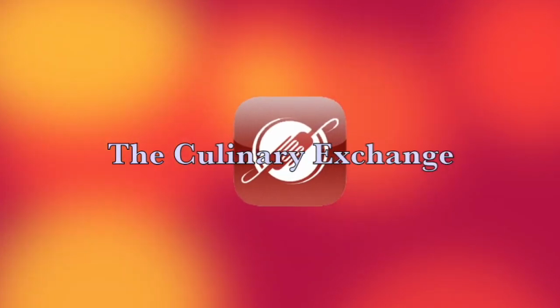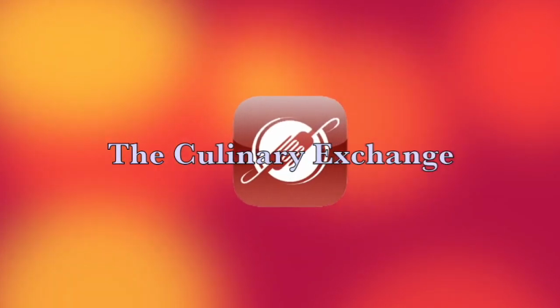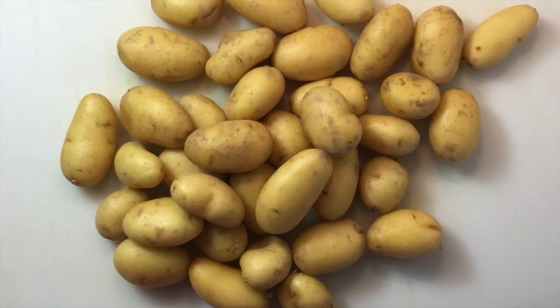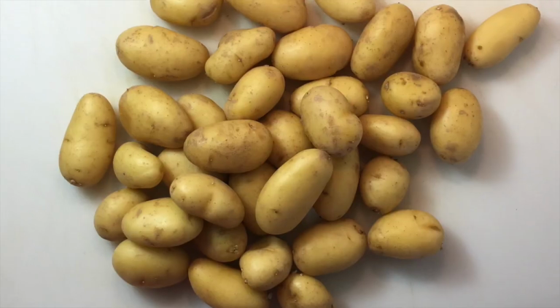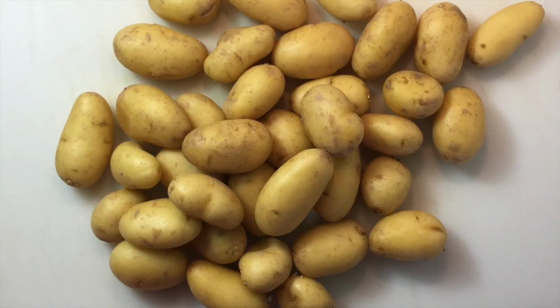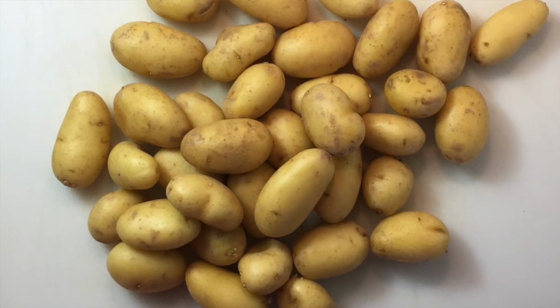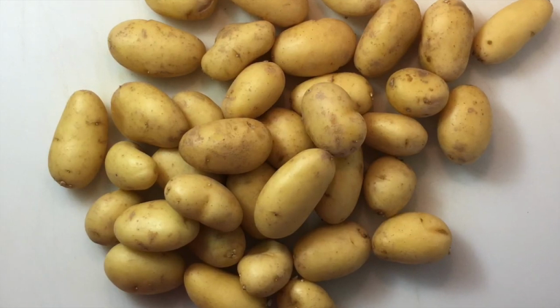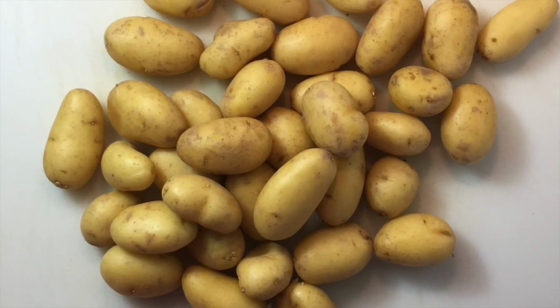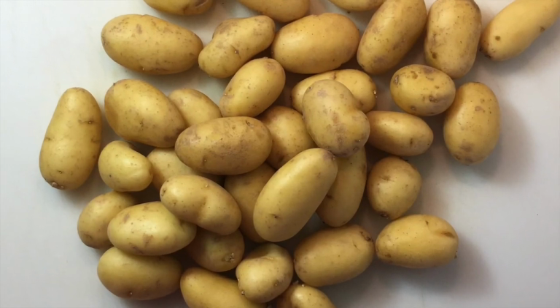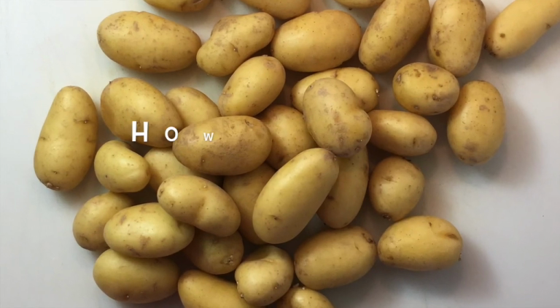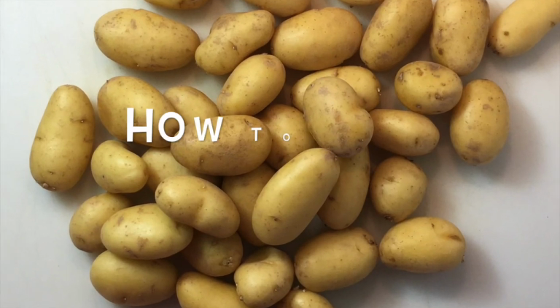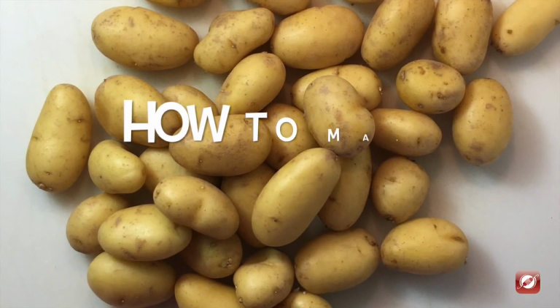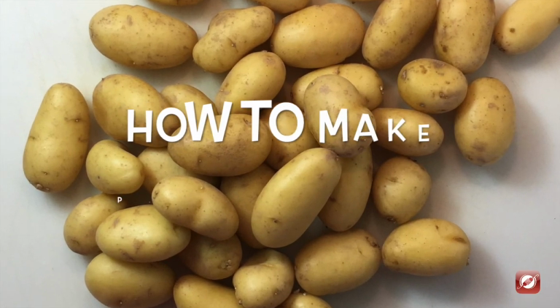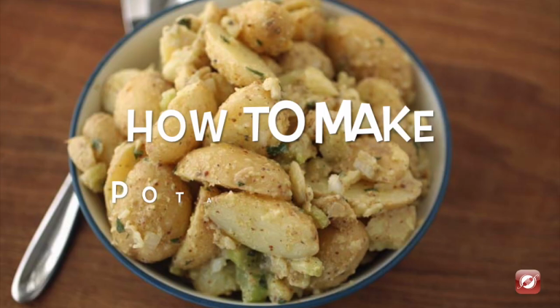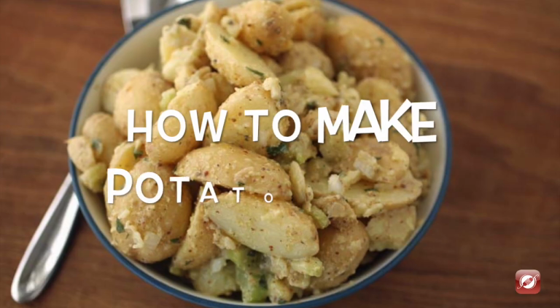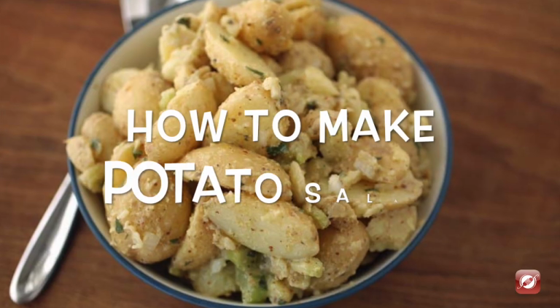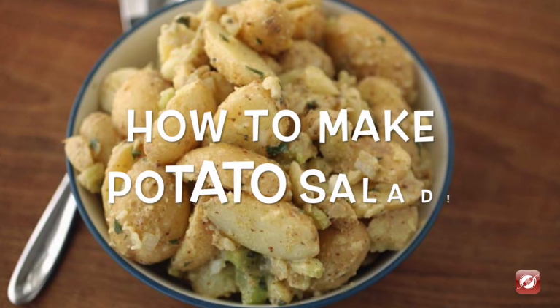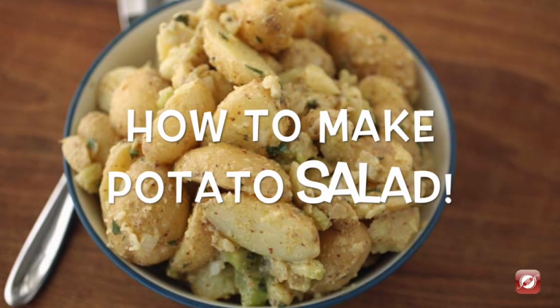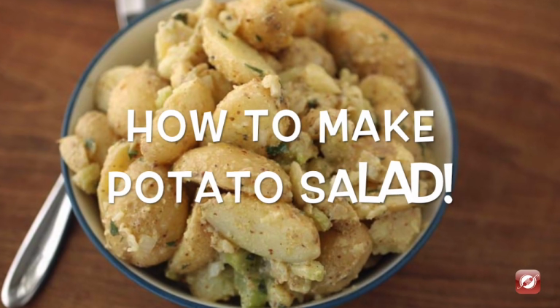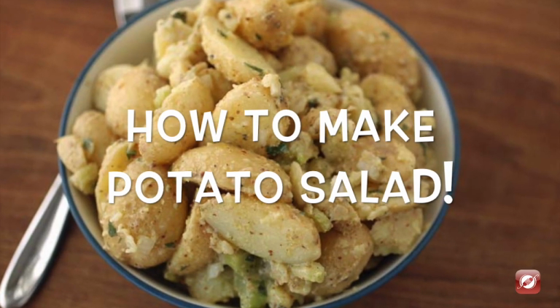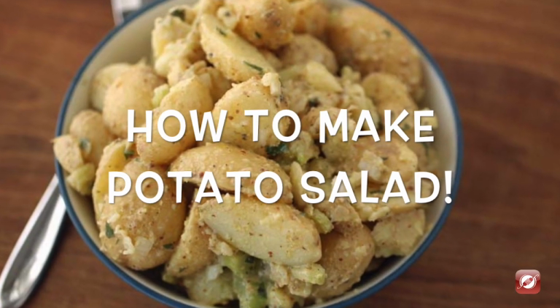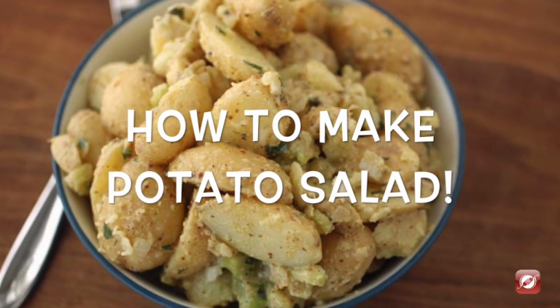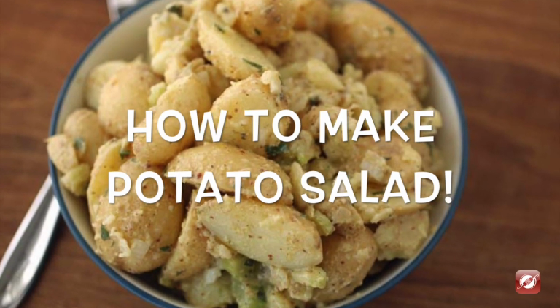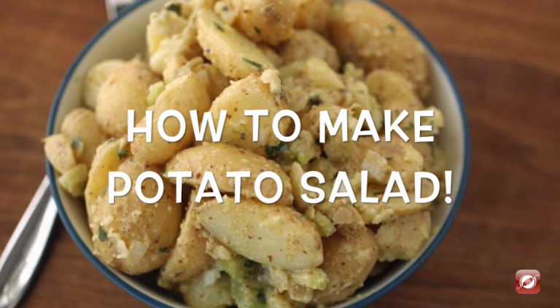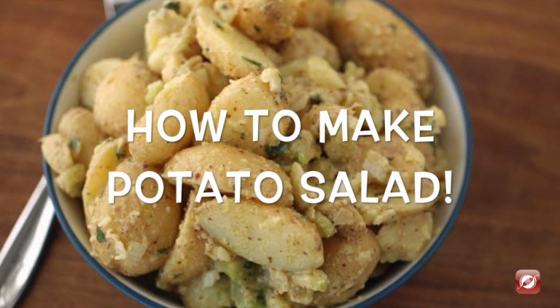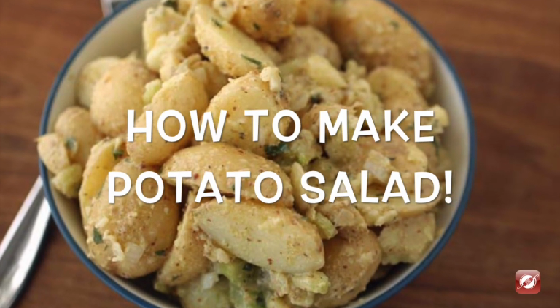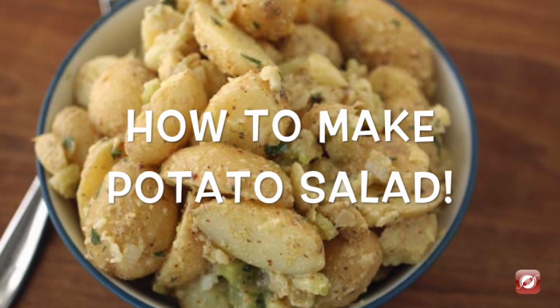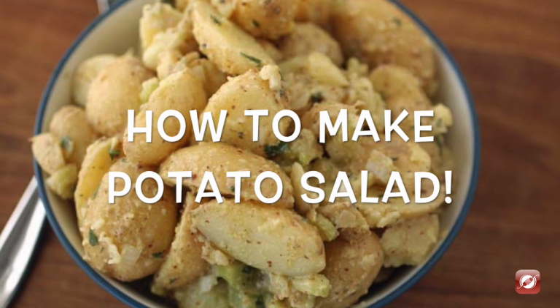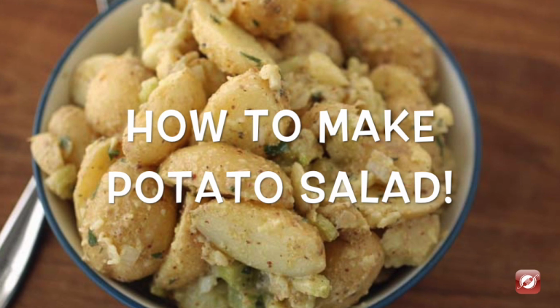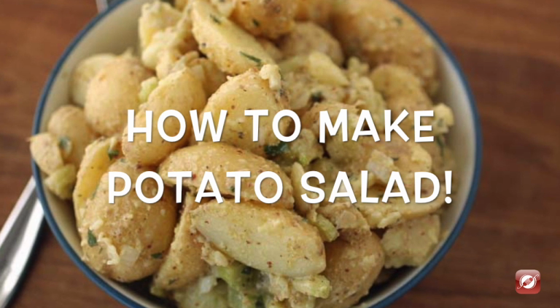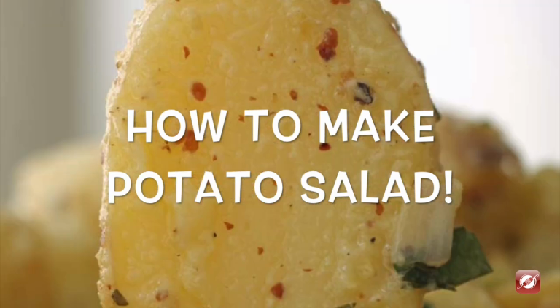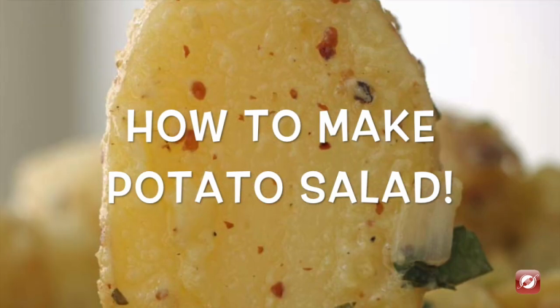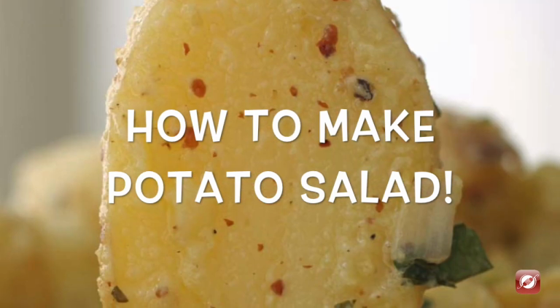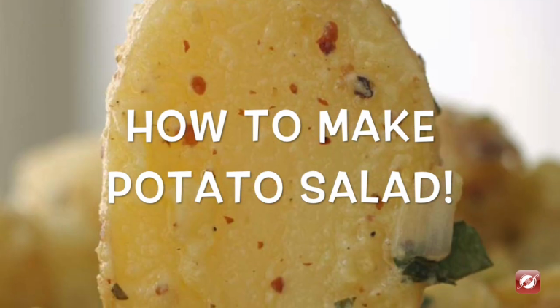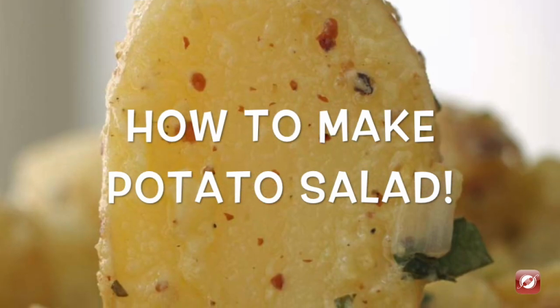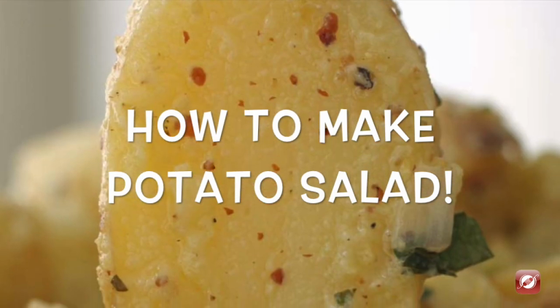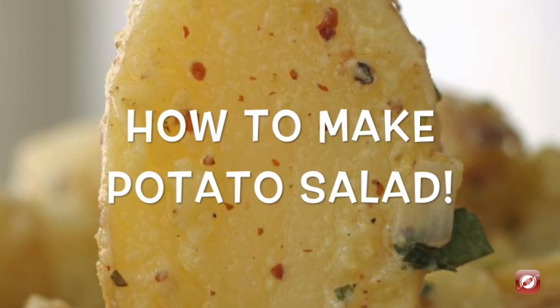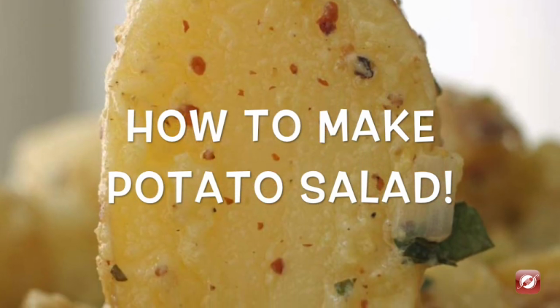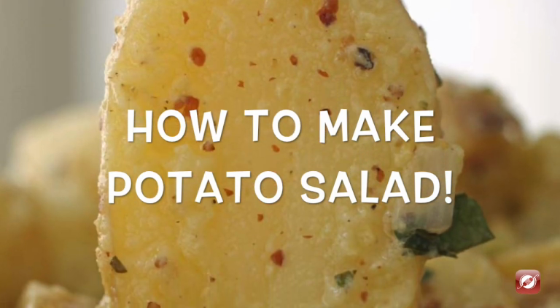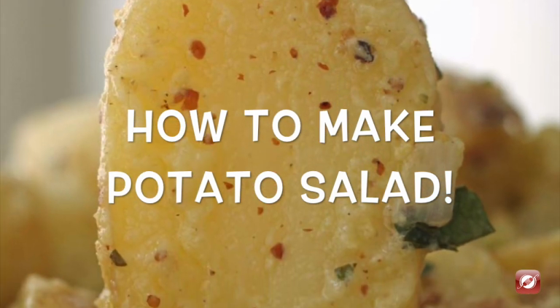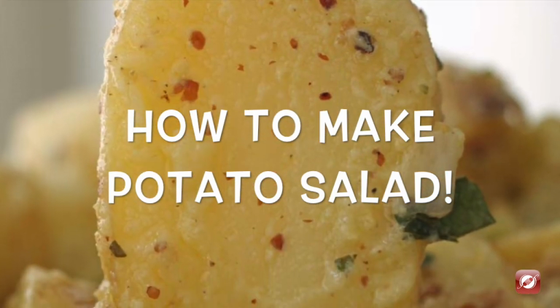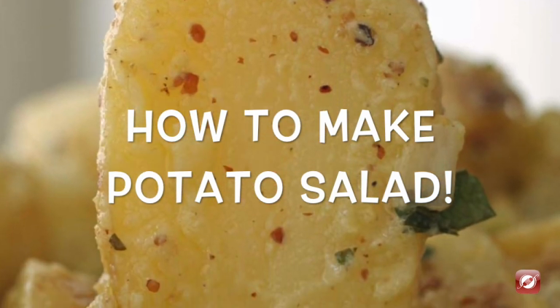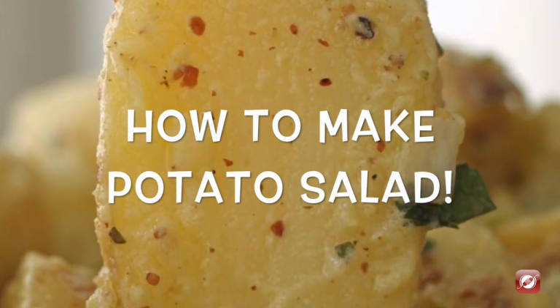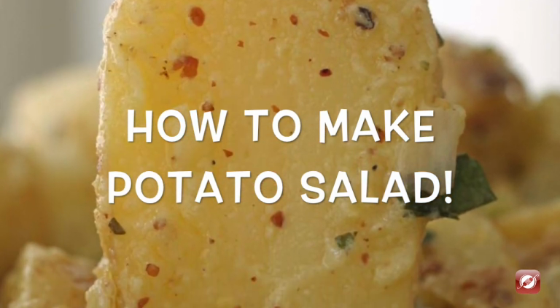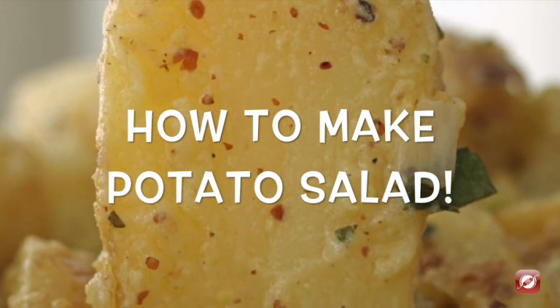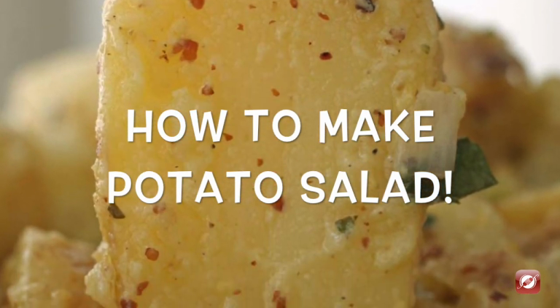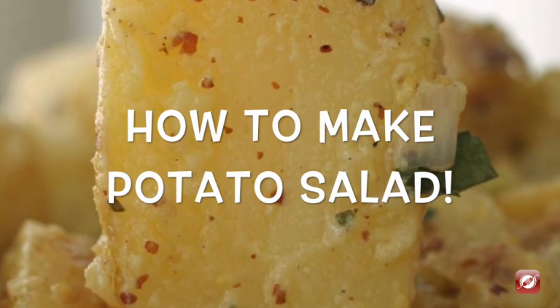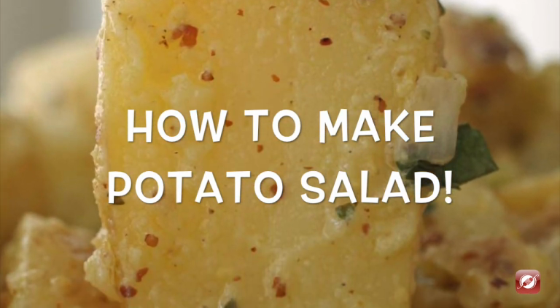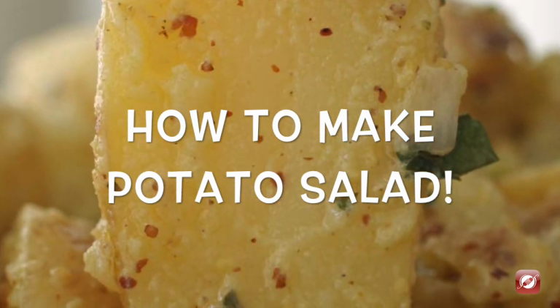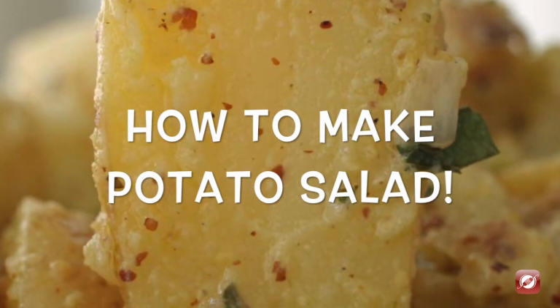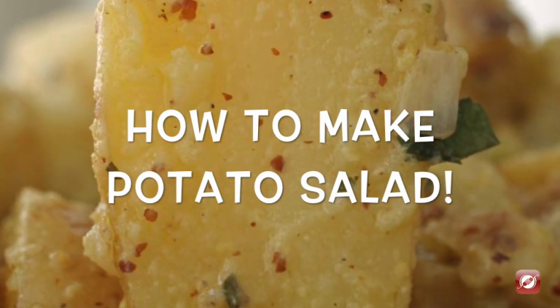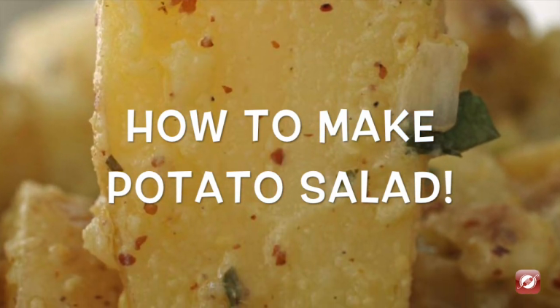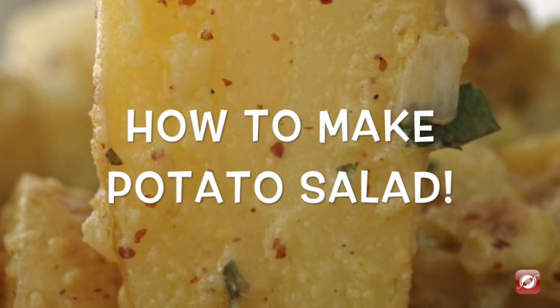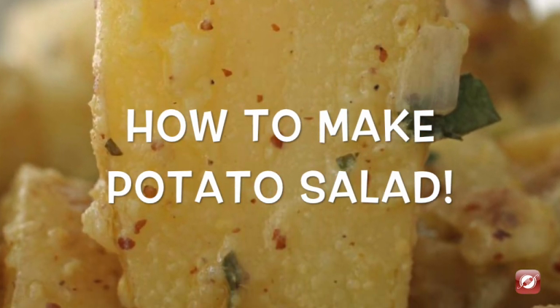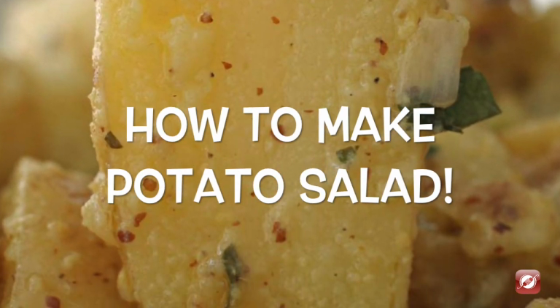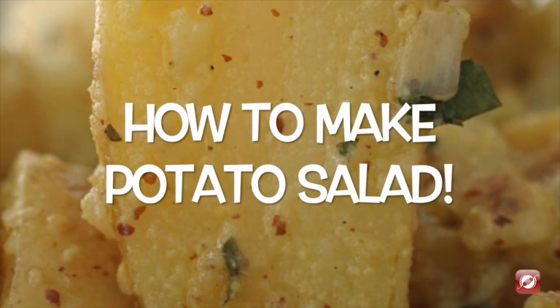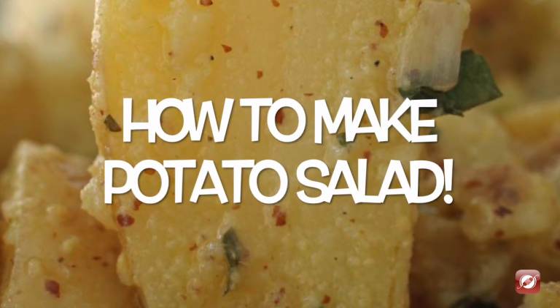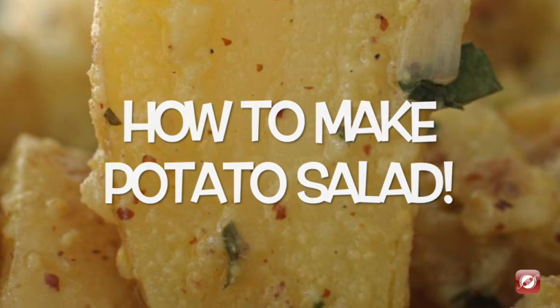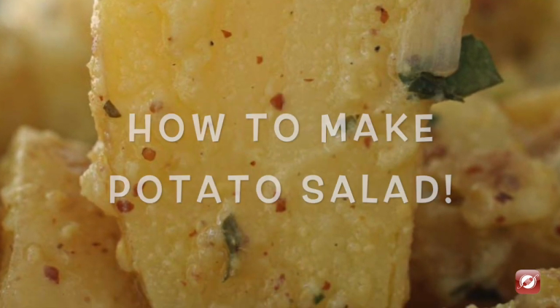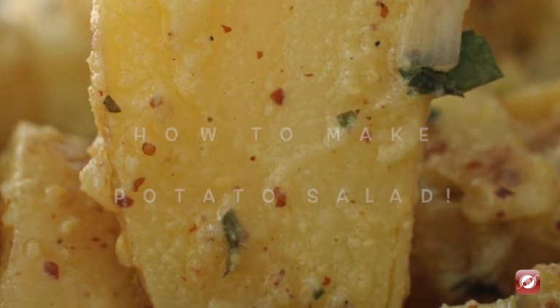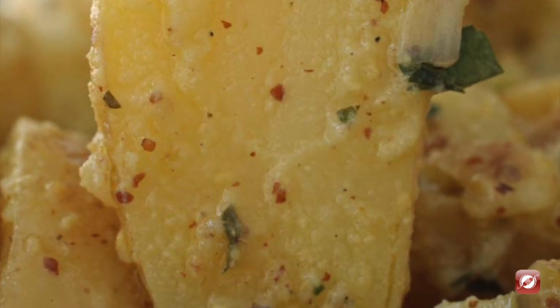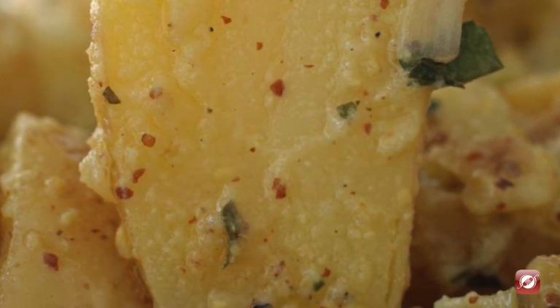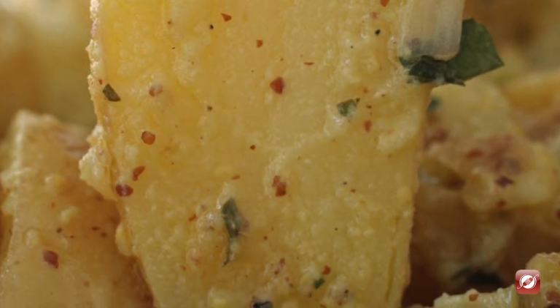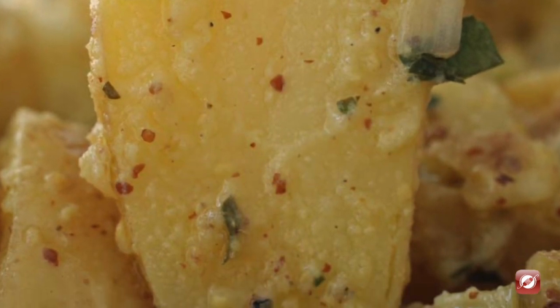Hello and welcome to the Culinary Exchange. My name is Matthew and in this video we're making potato salad.